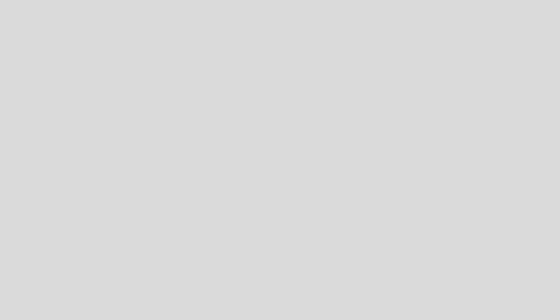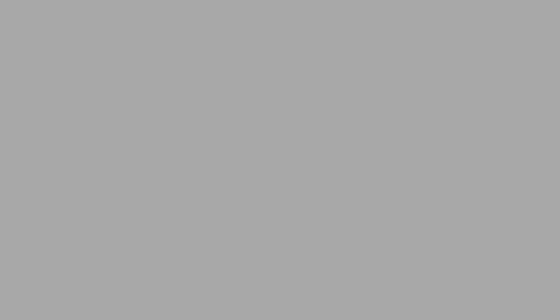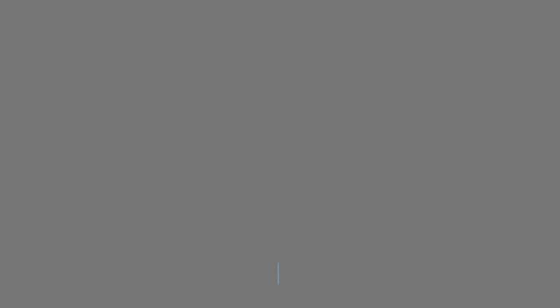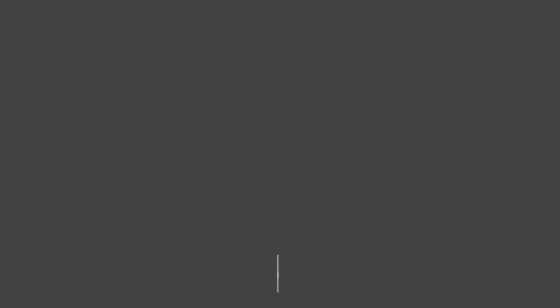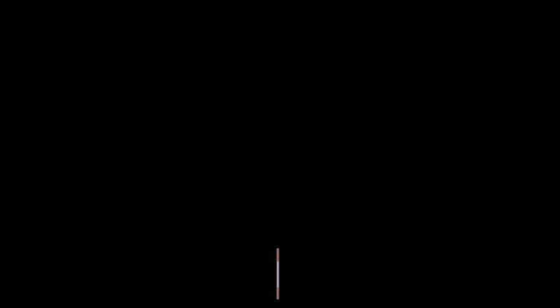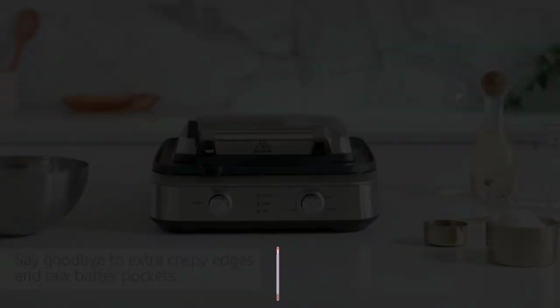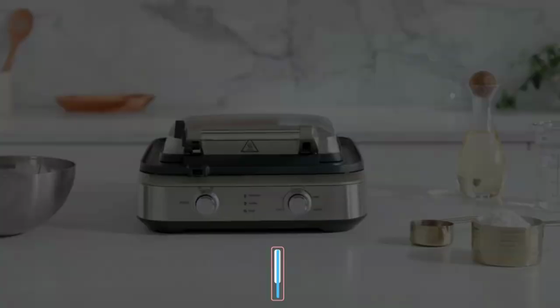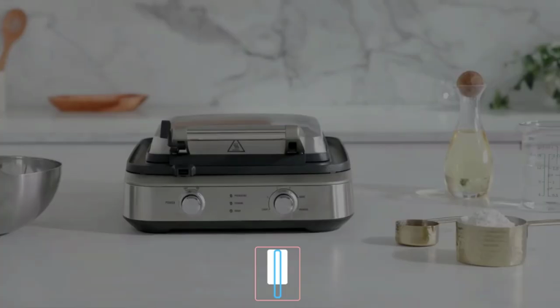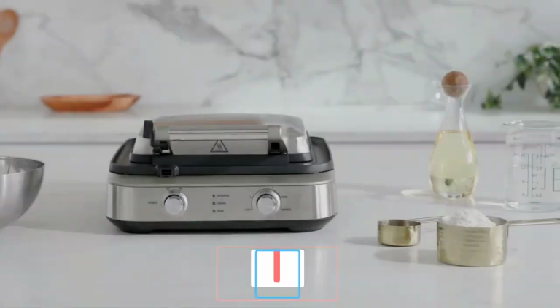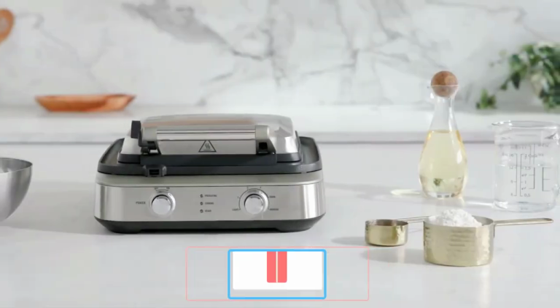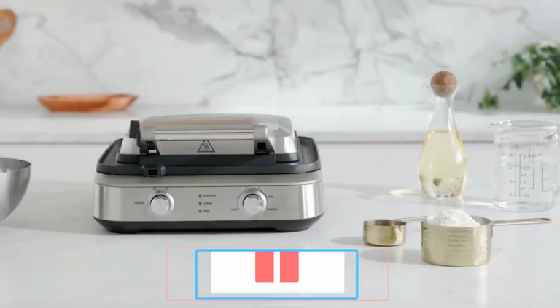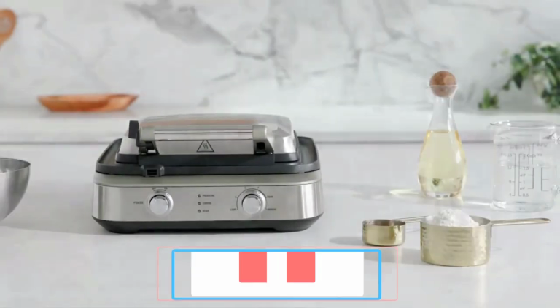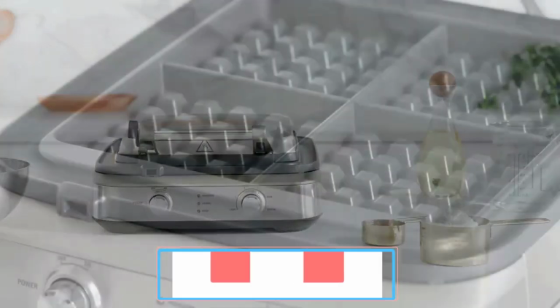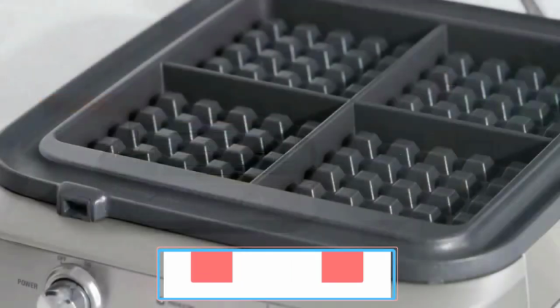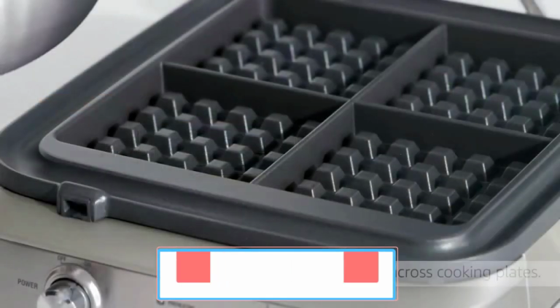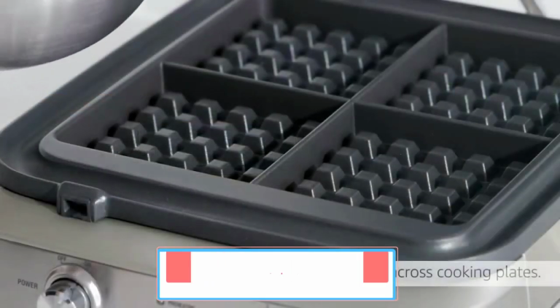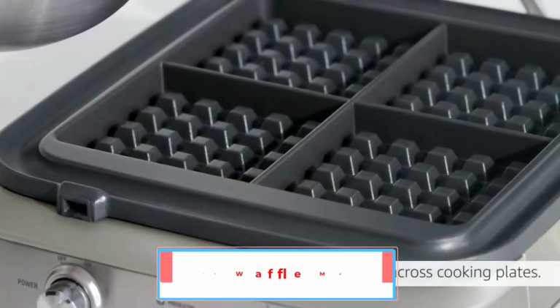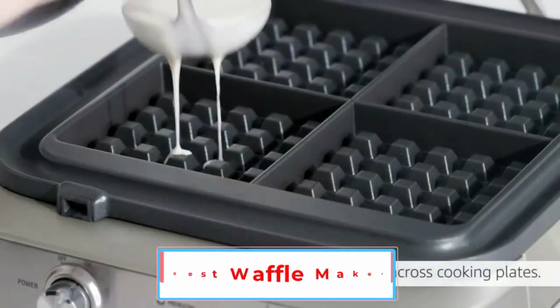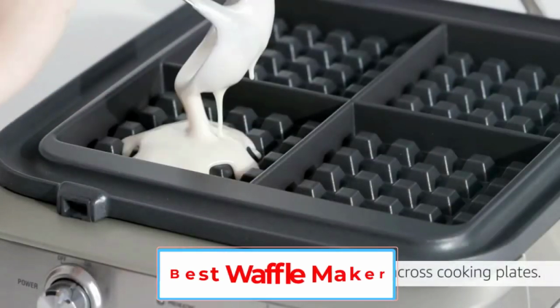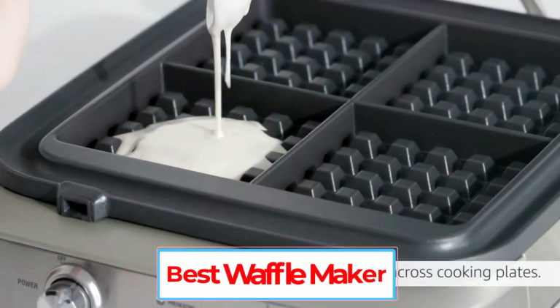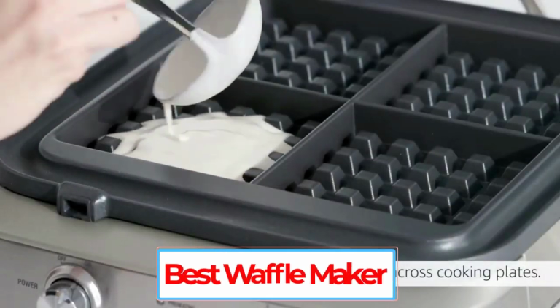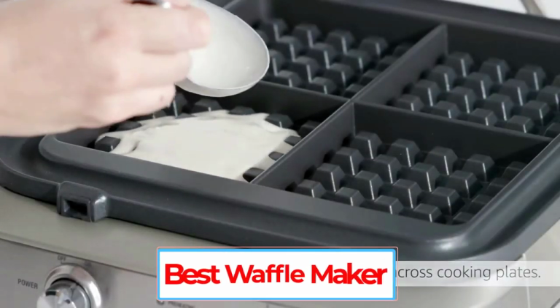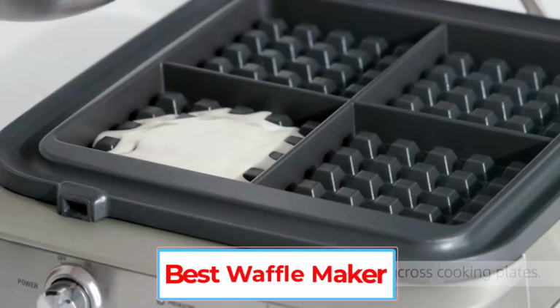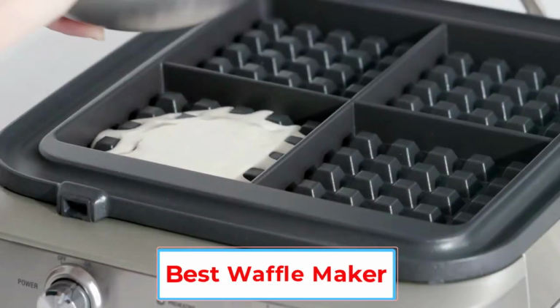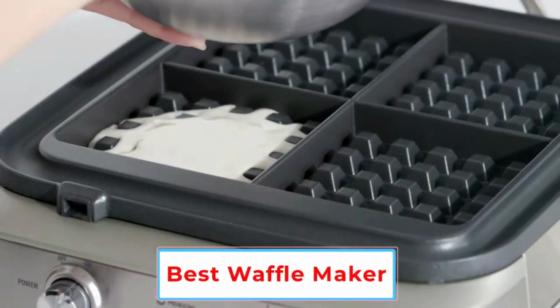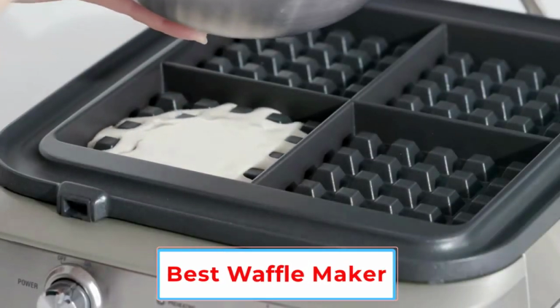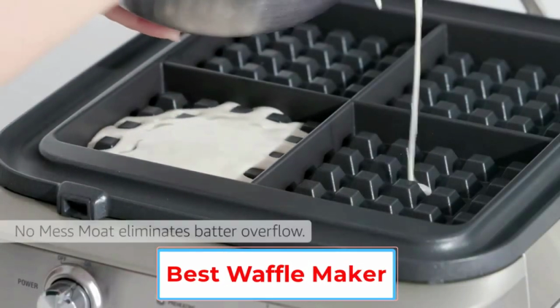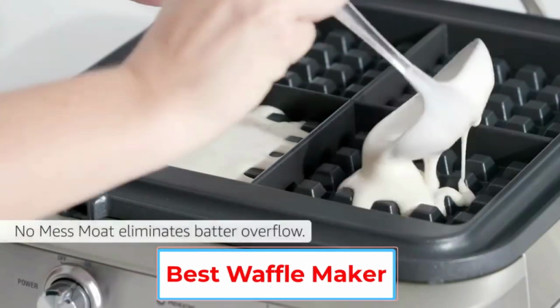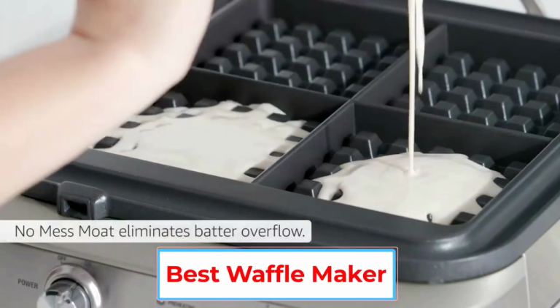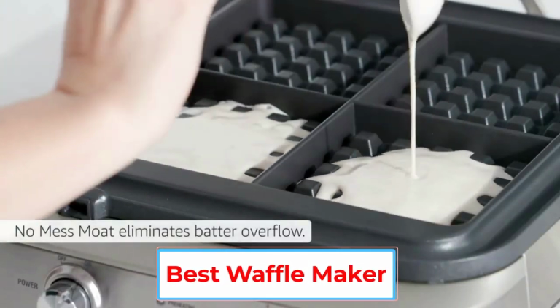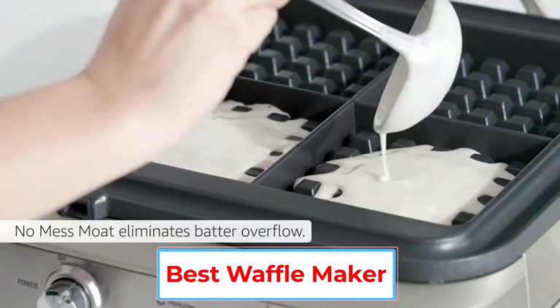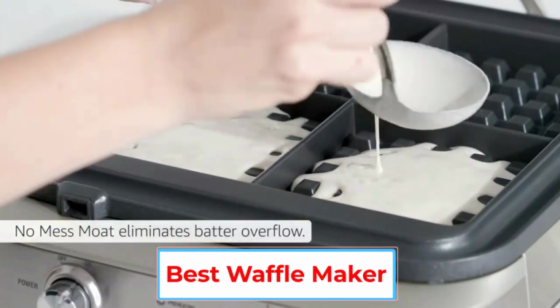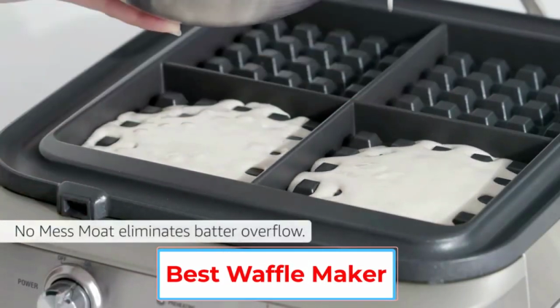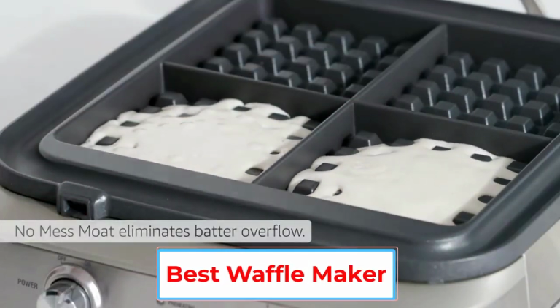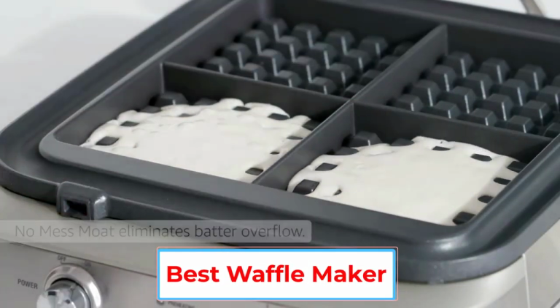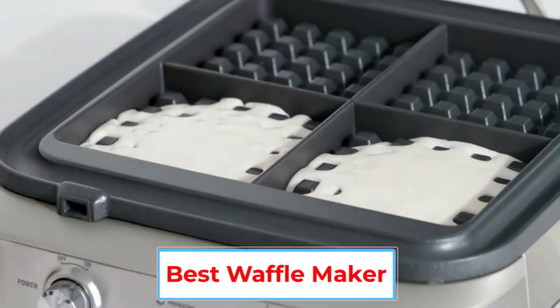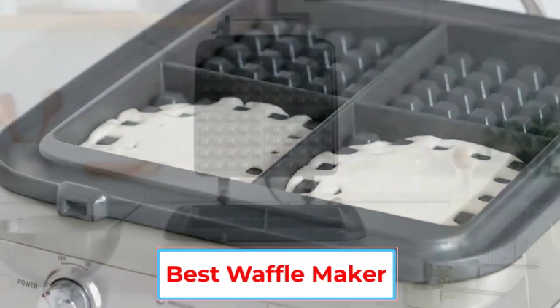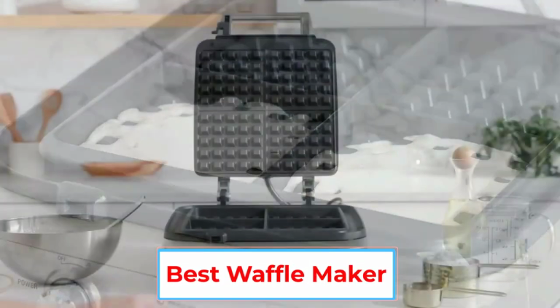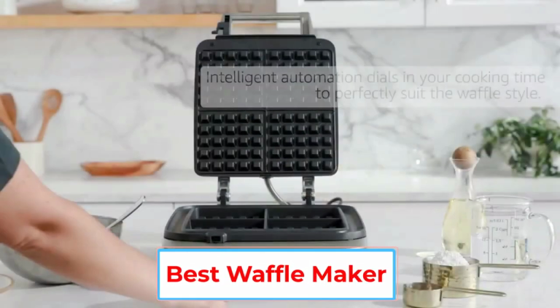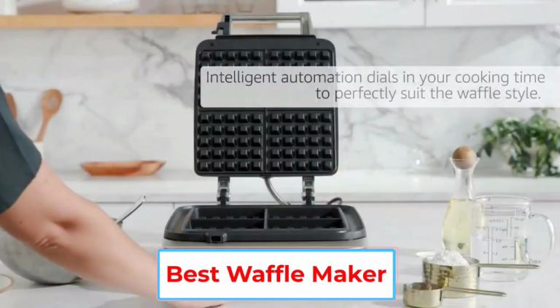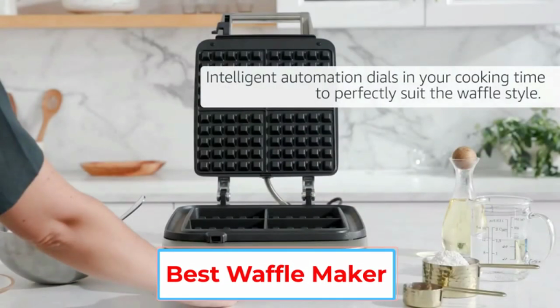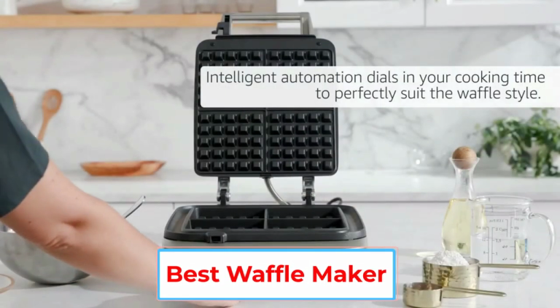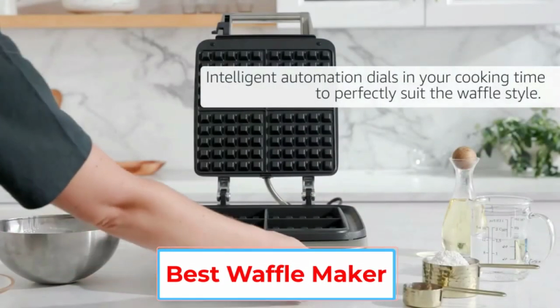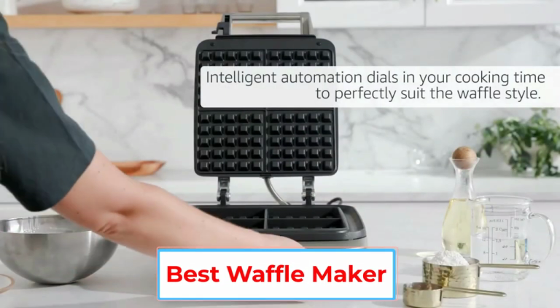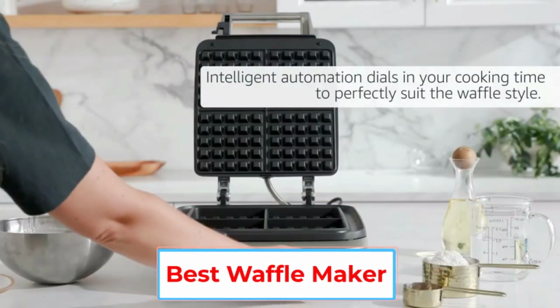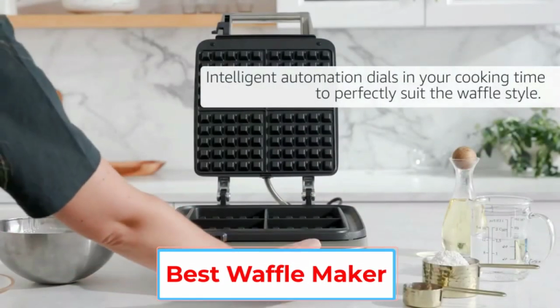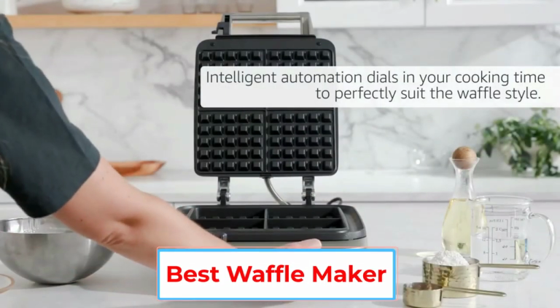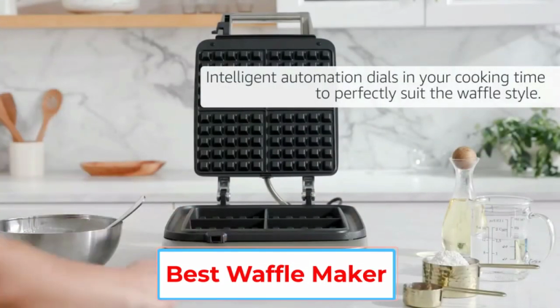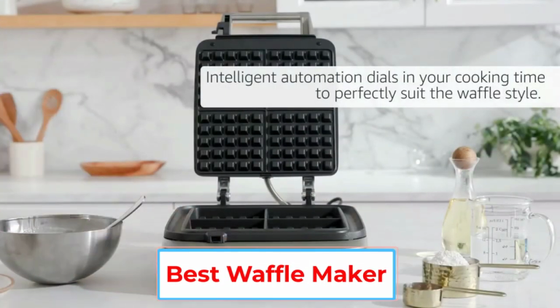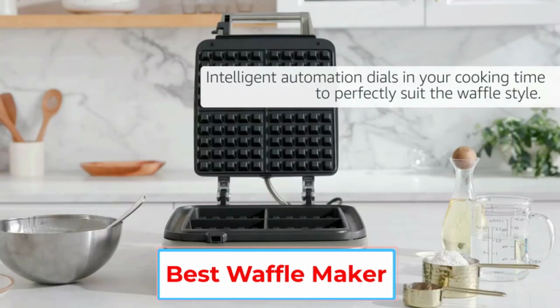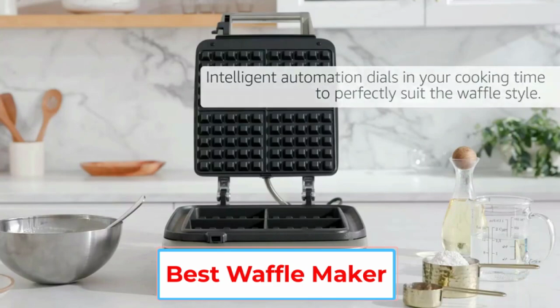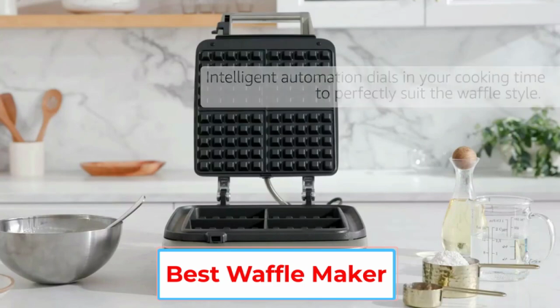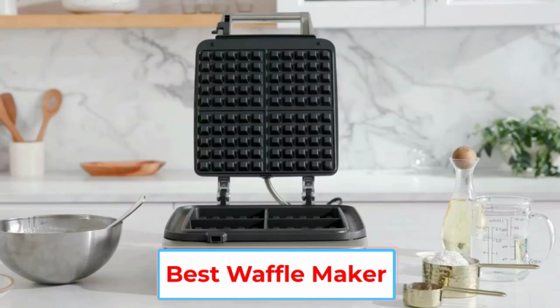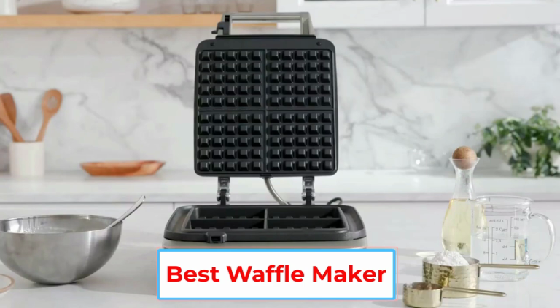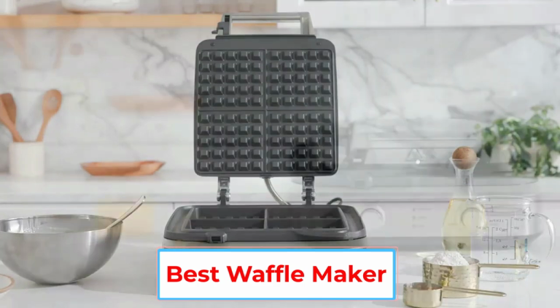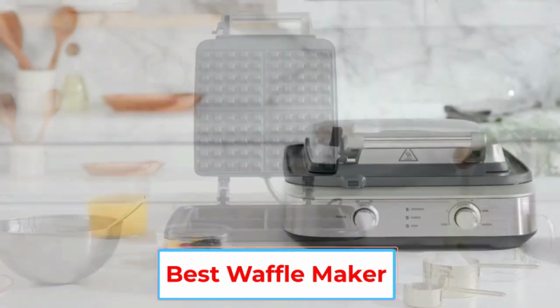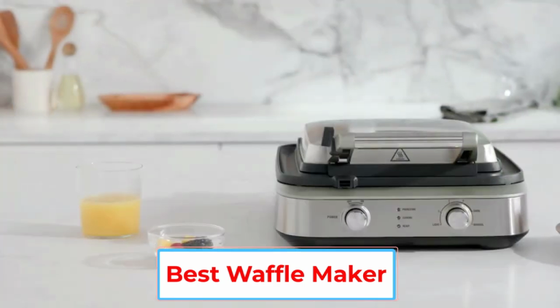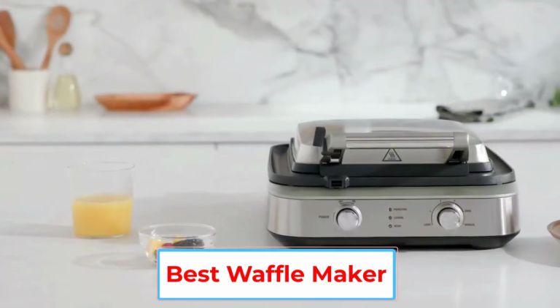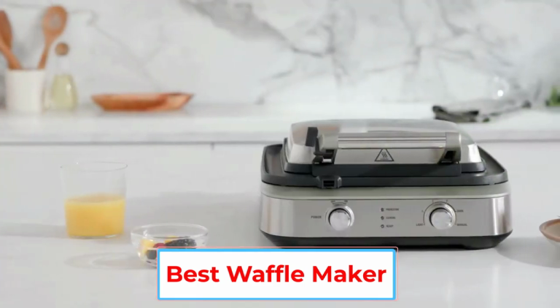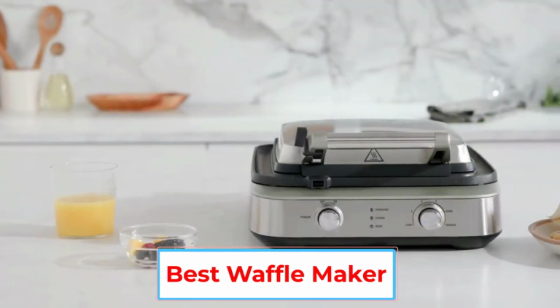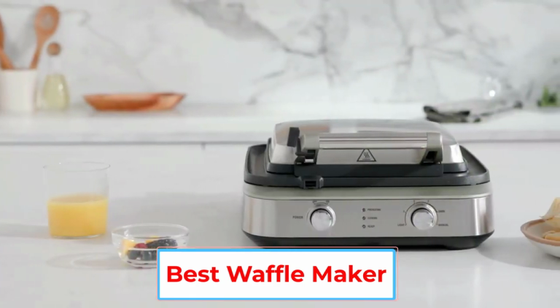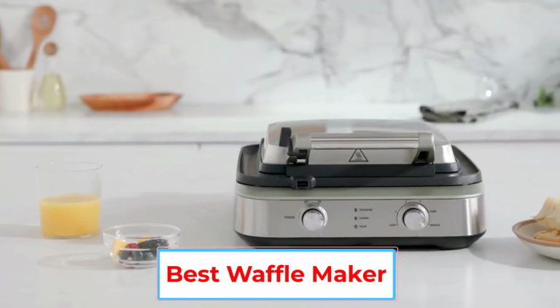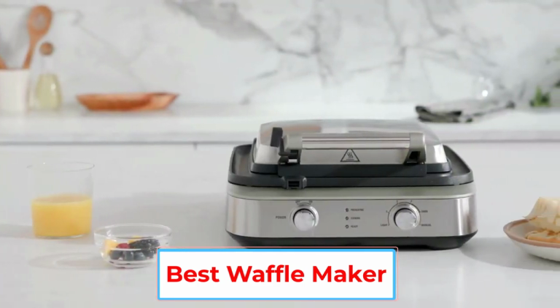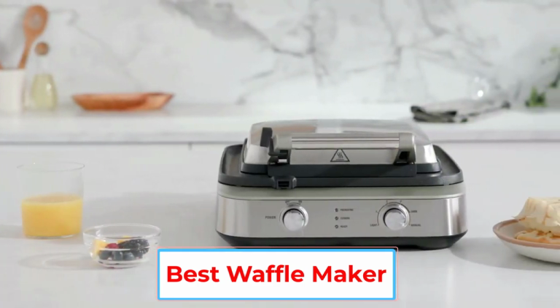Are you looking for the best waffle maker? In this video, we will look at some of the 5 best waffle makers on the market.